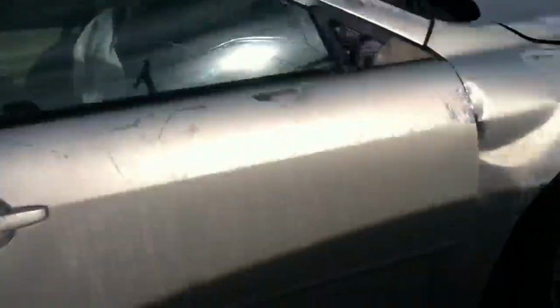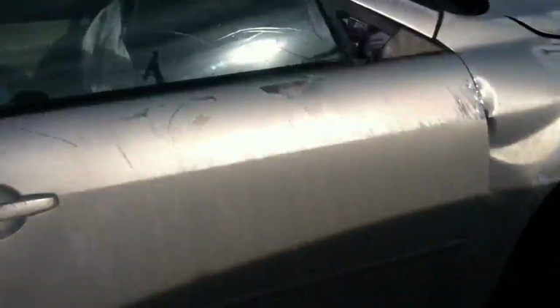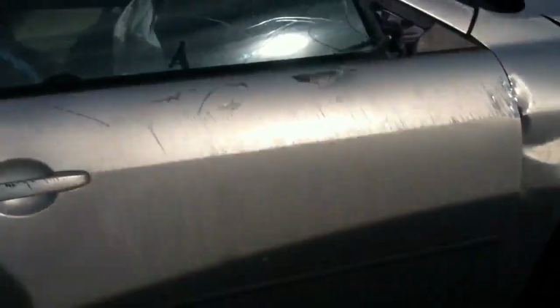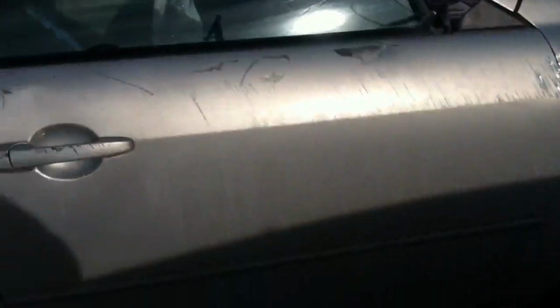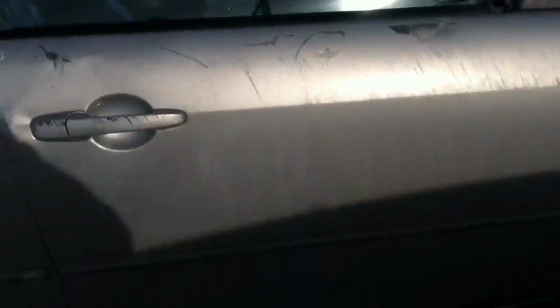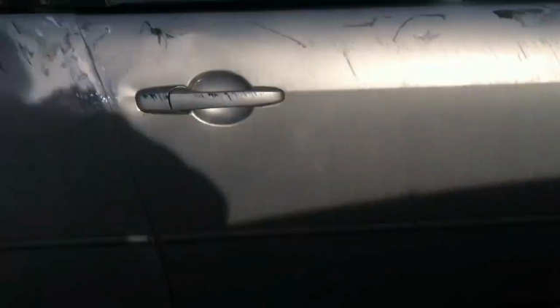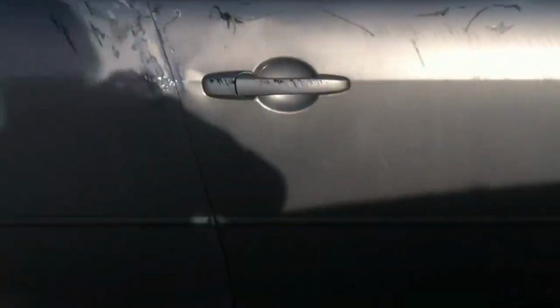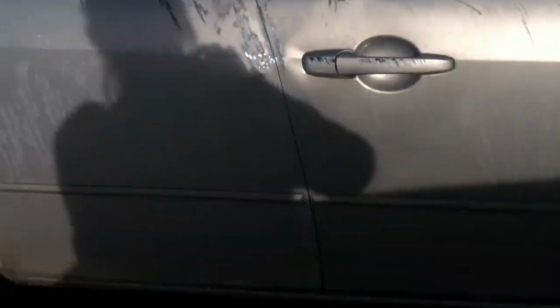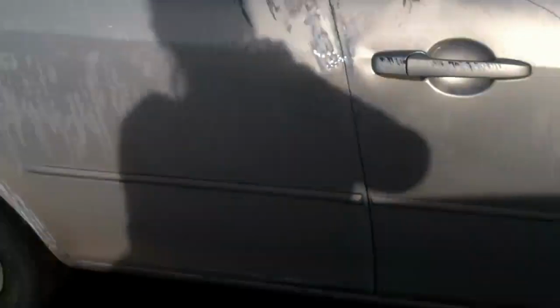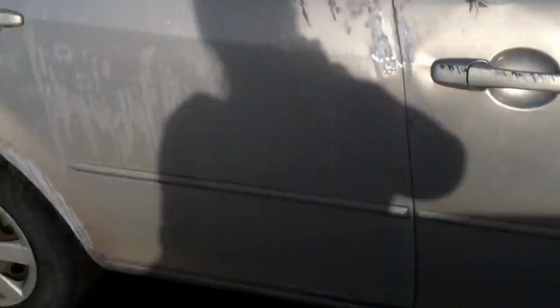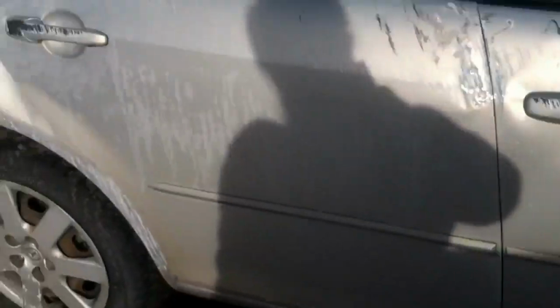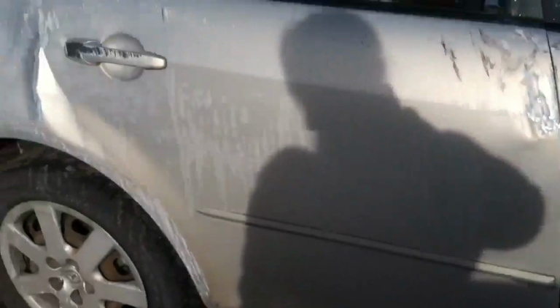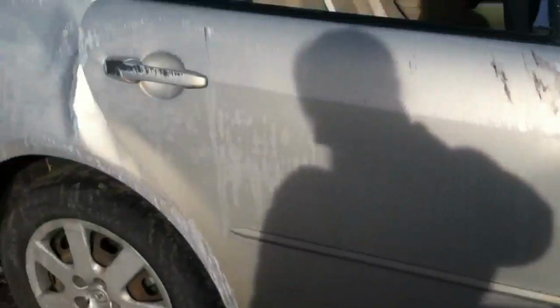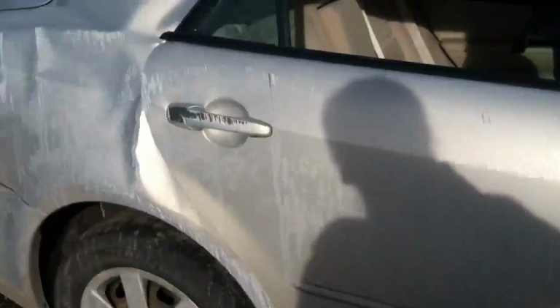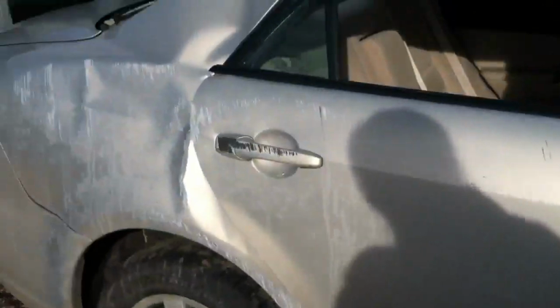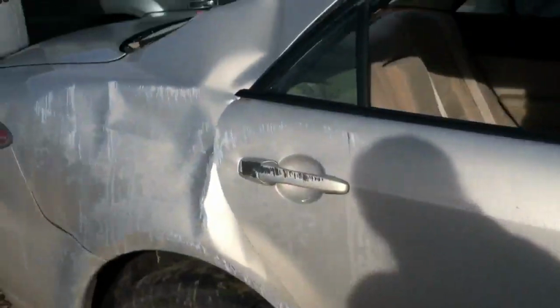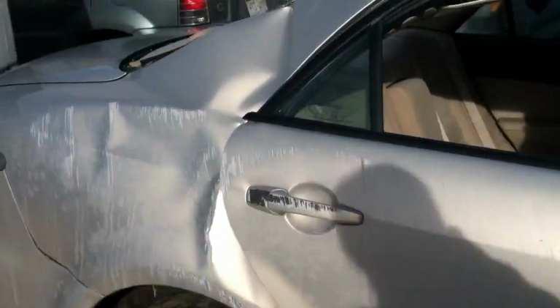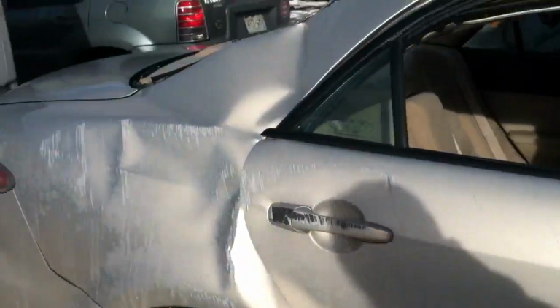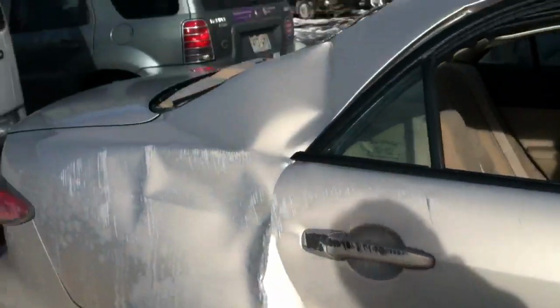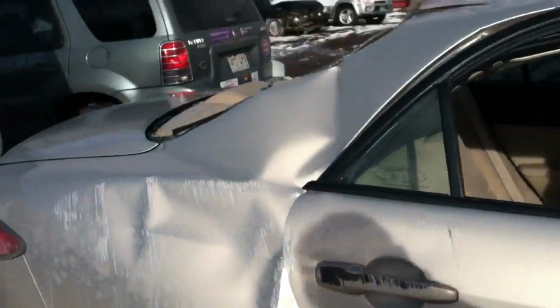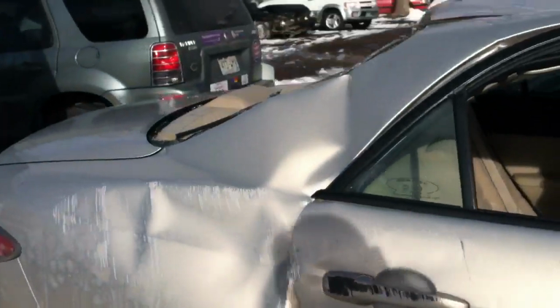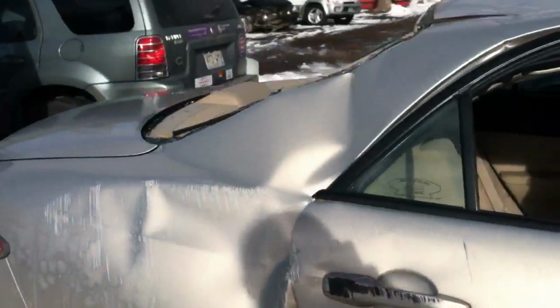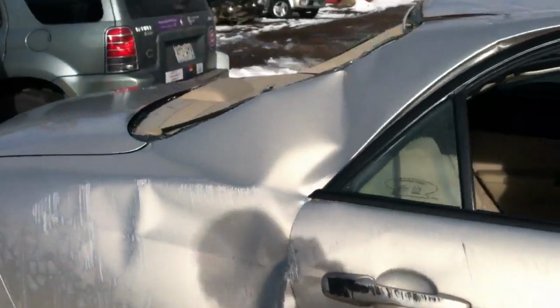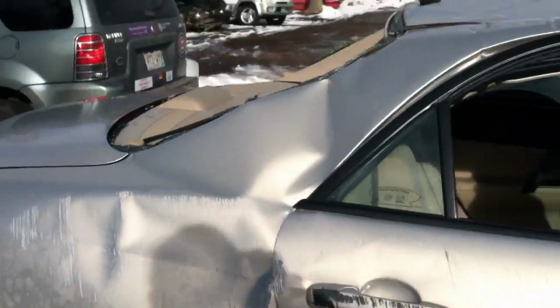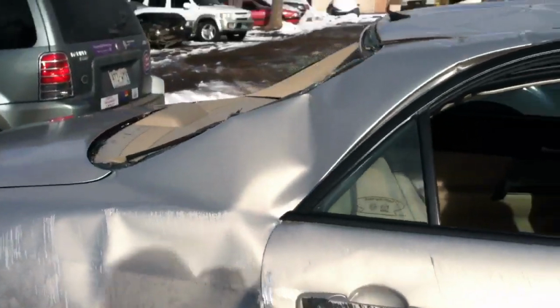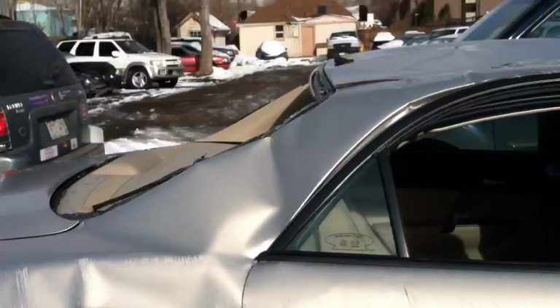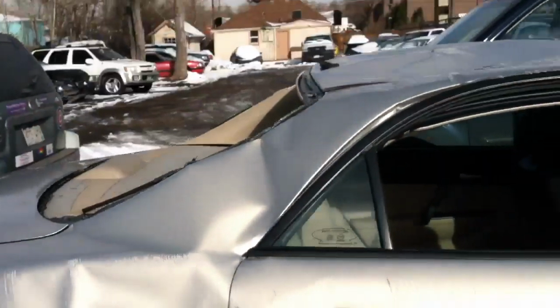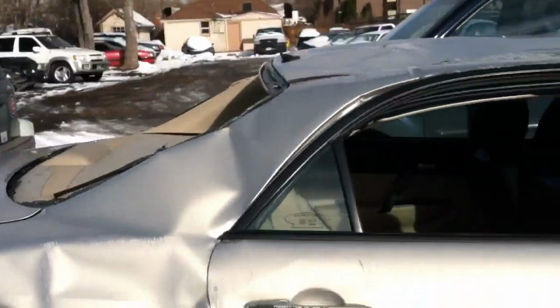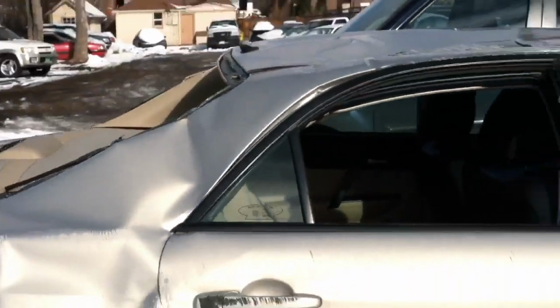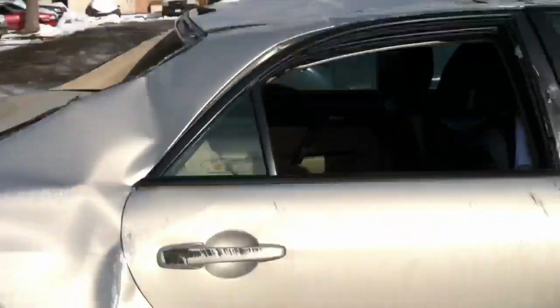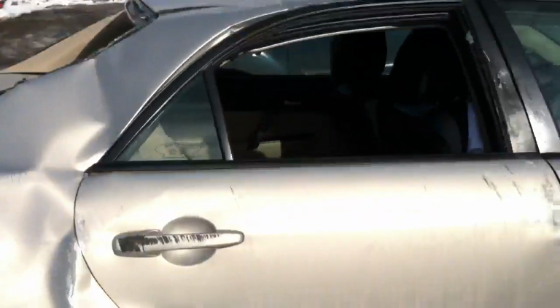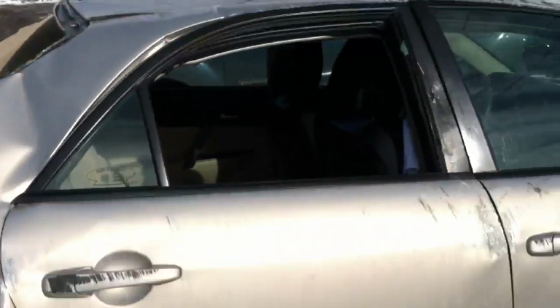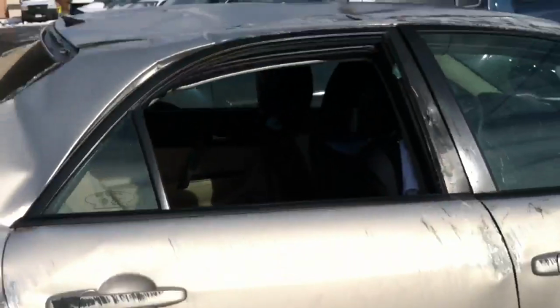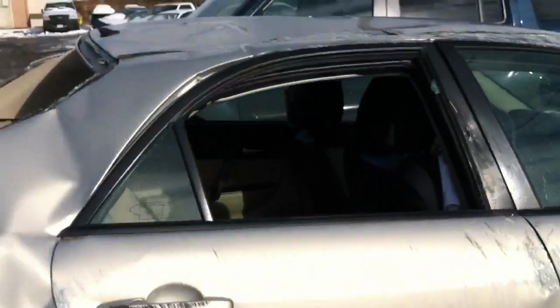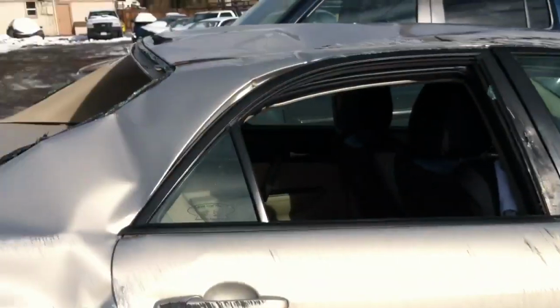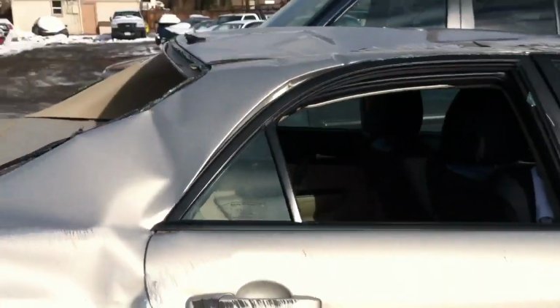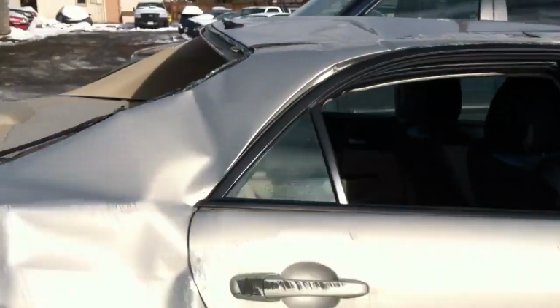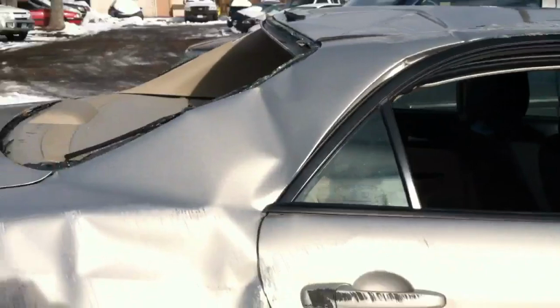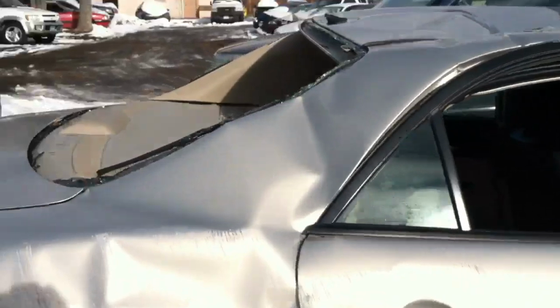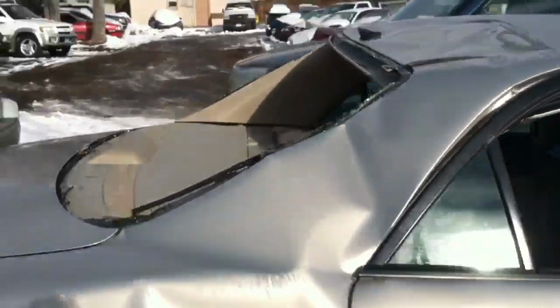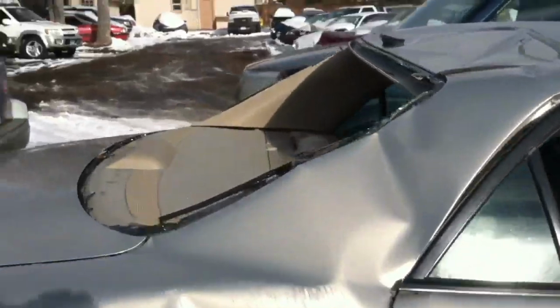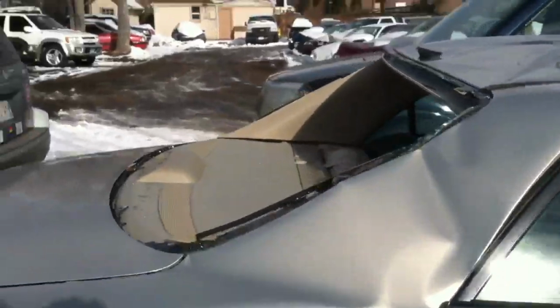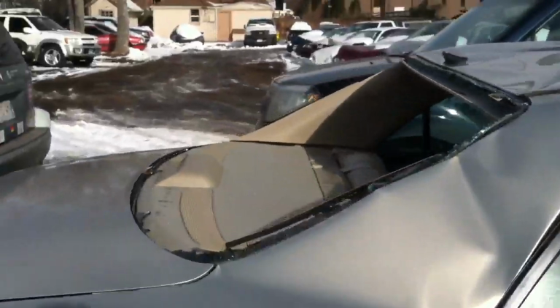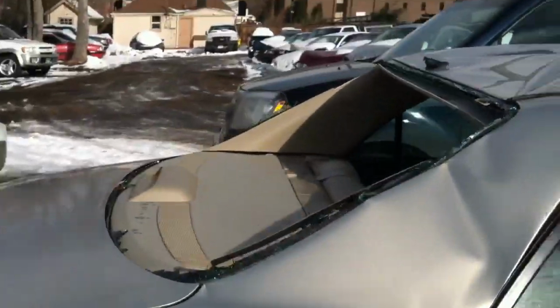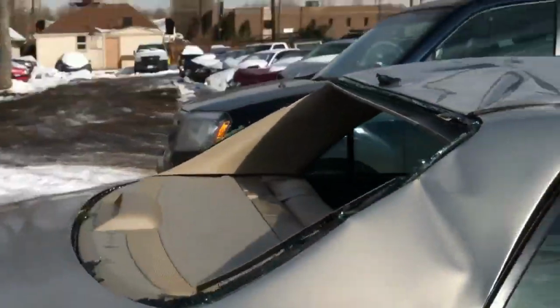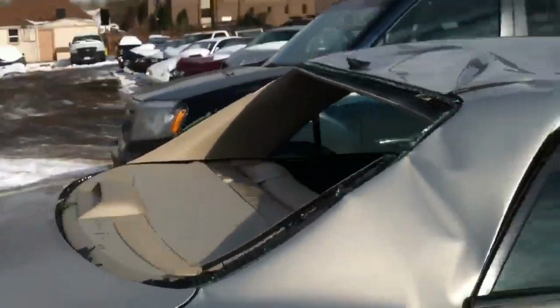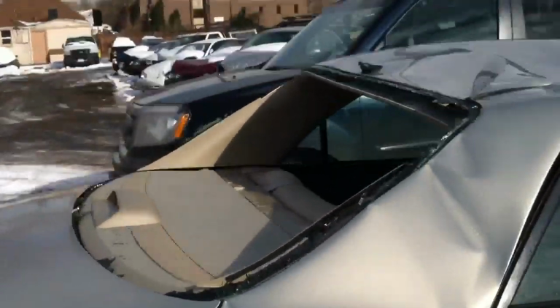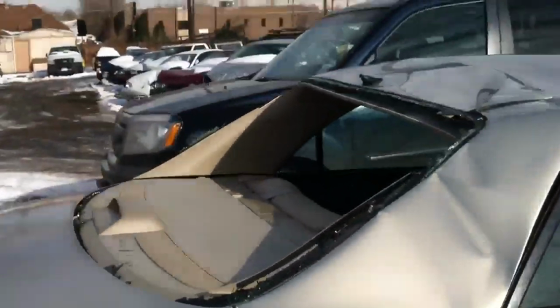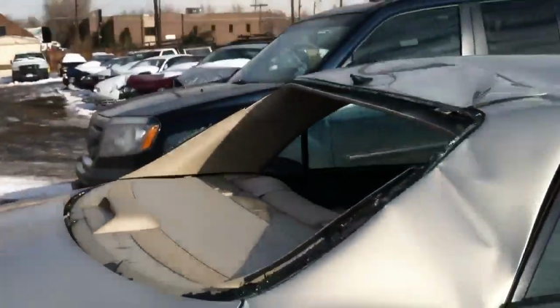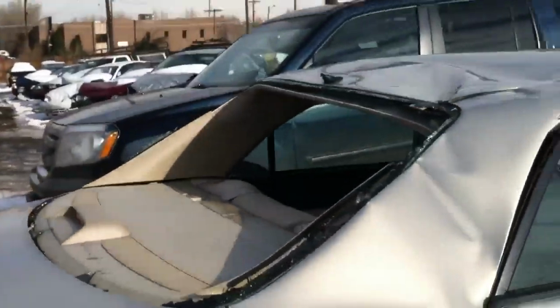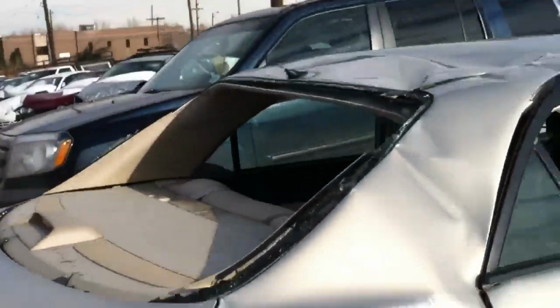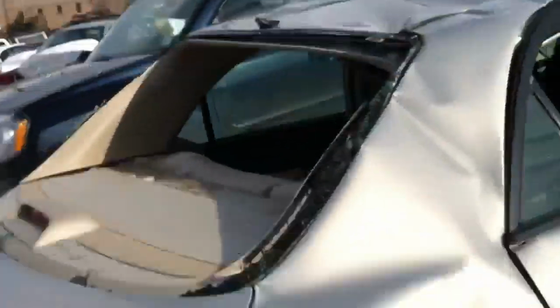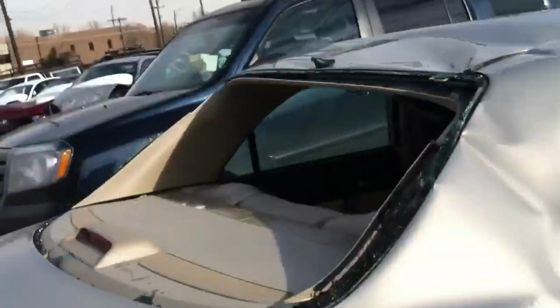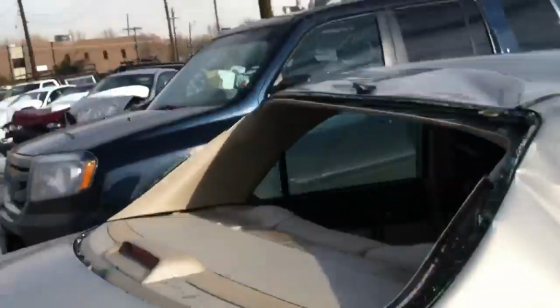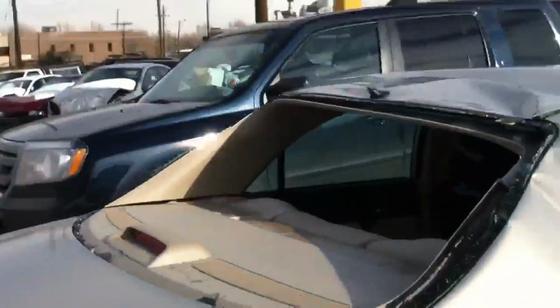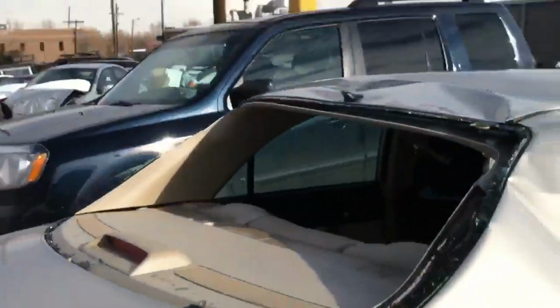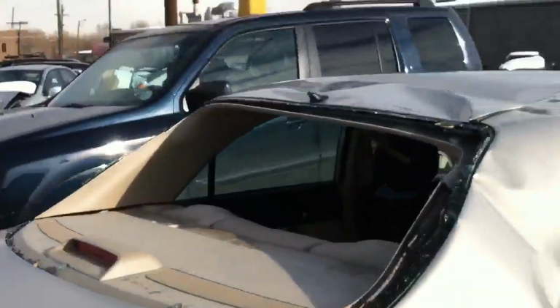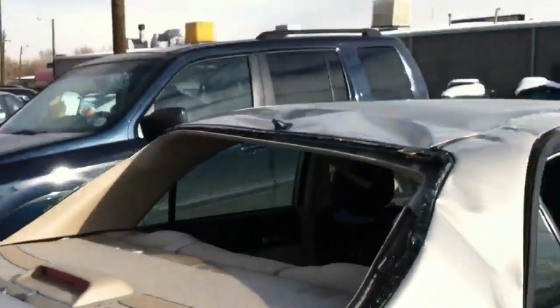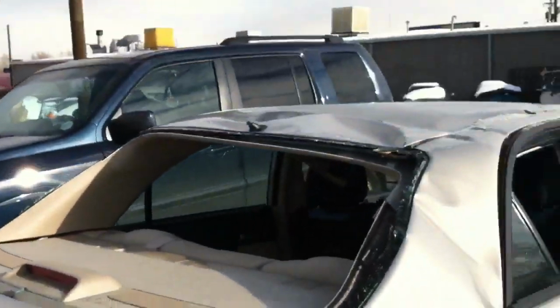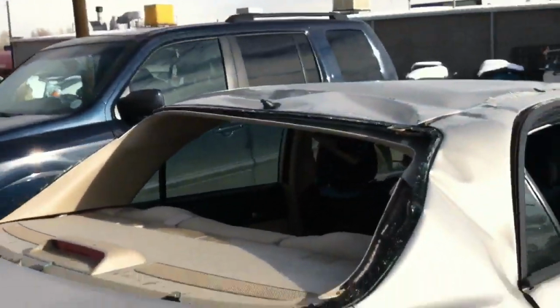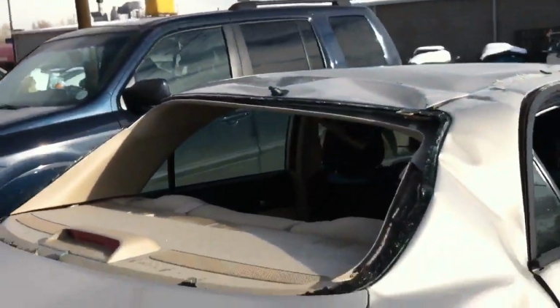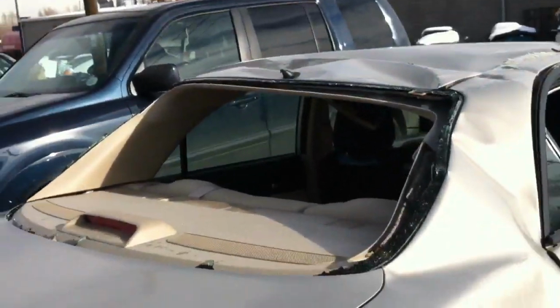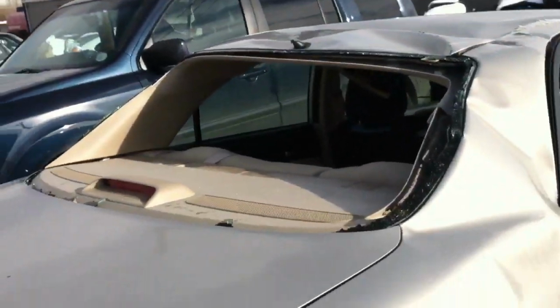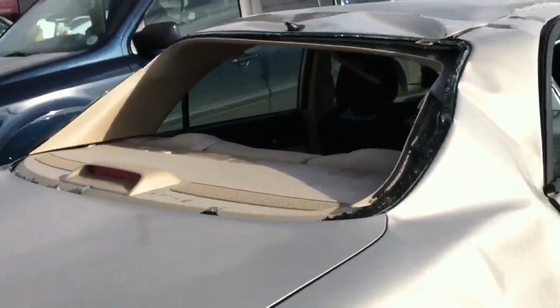My mirrors came completely off. This is the back window — popped out and shattered.